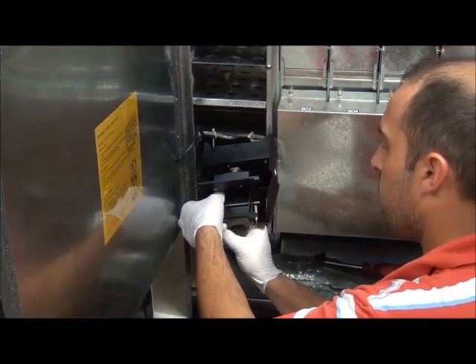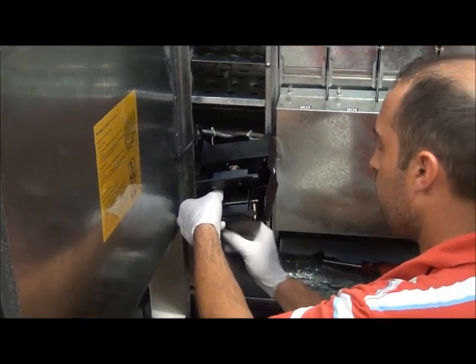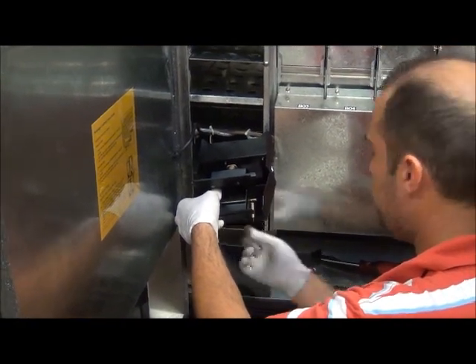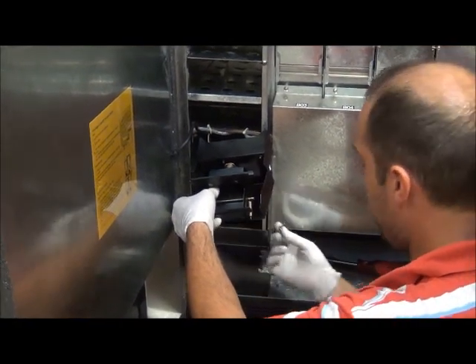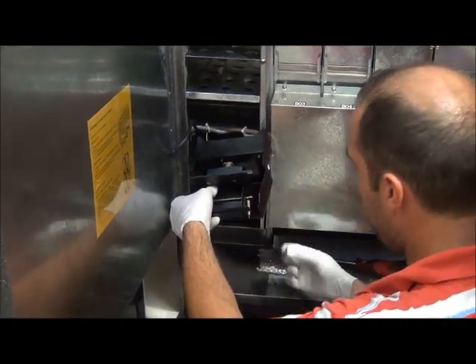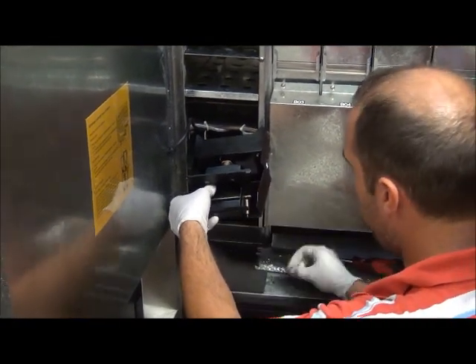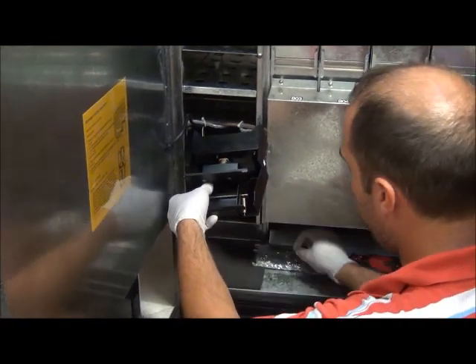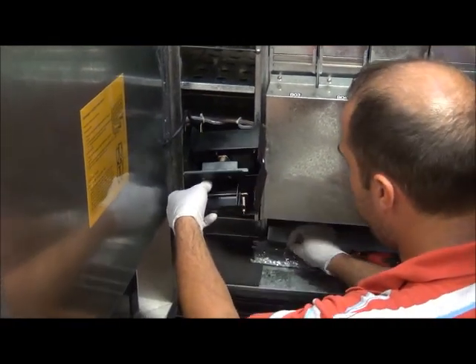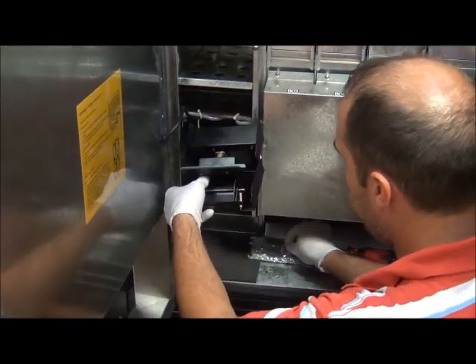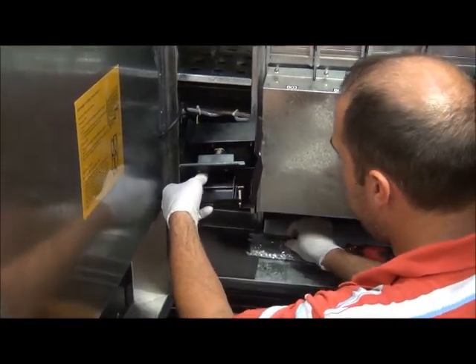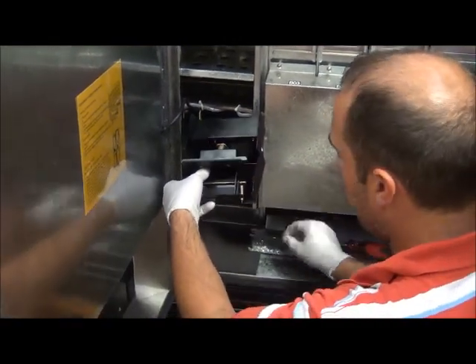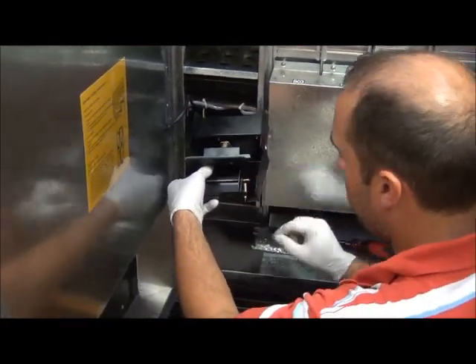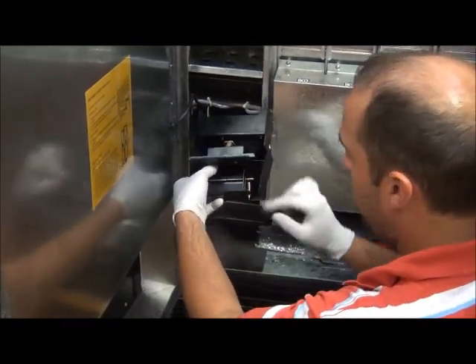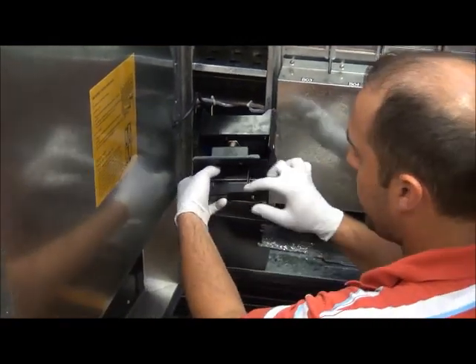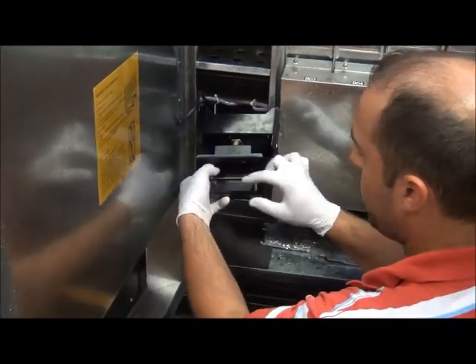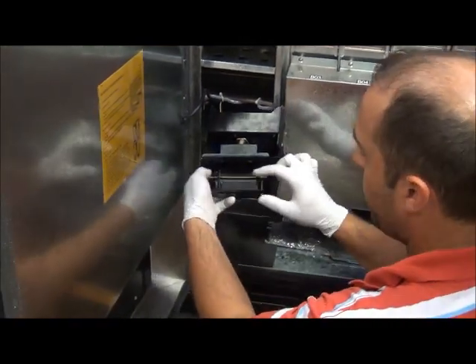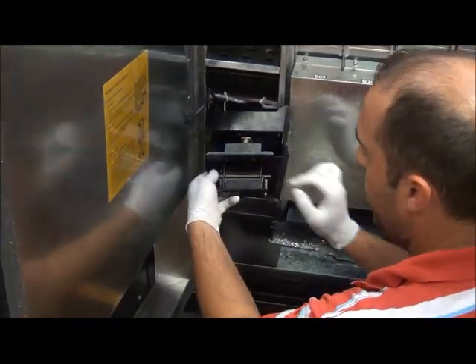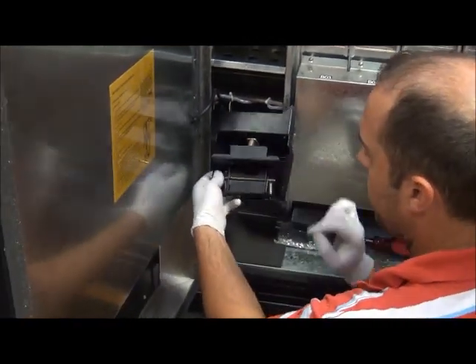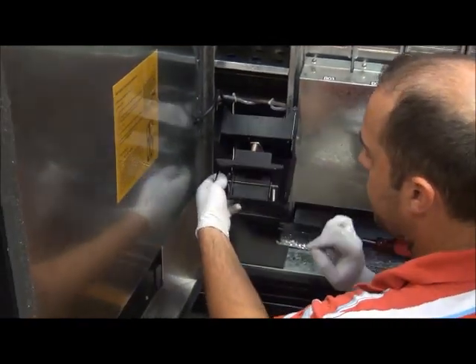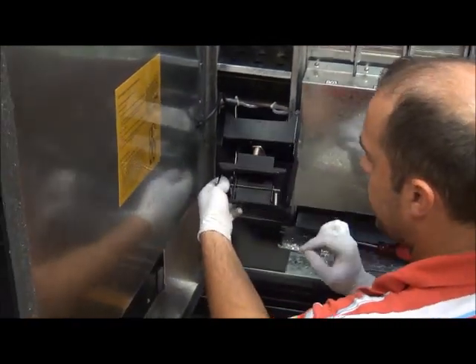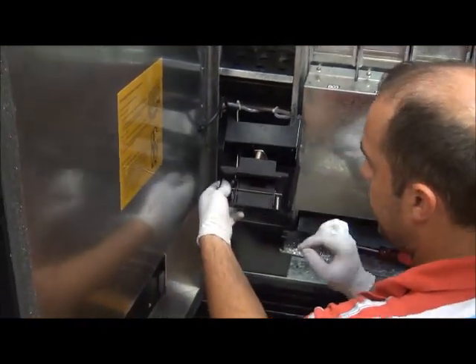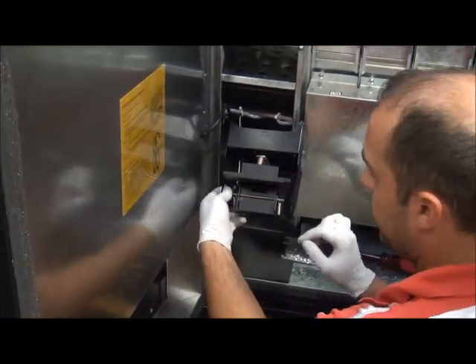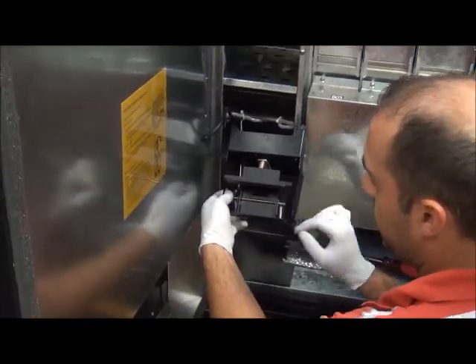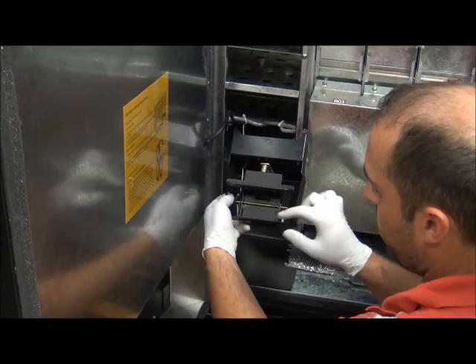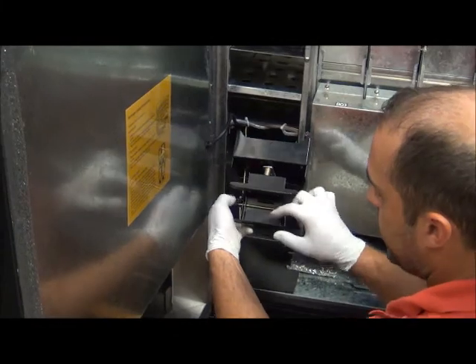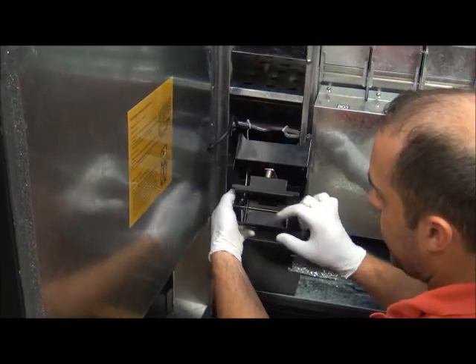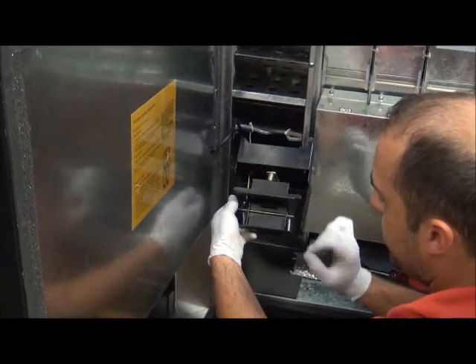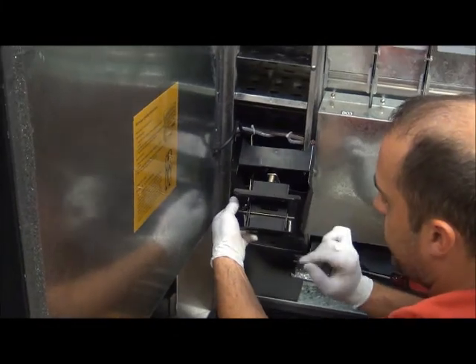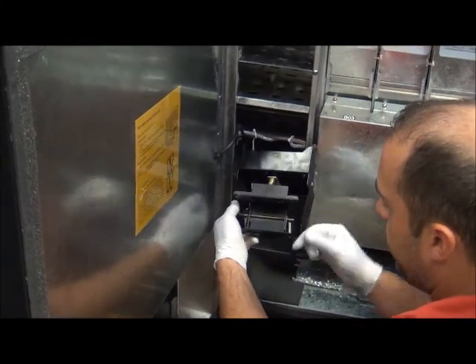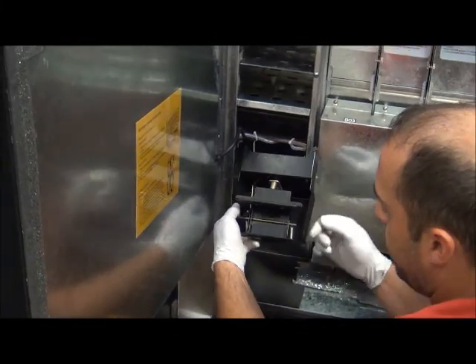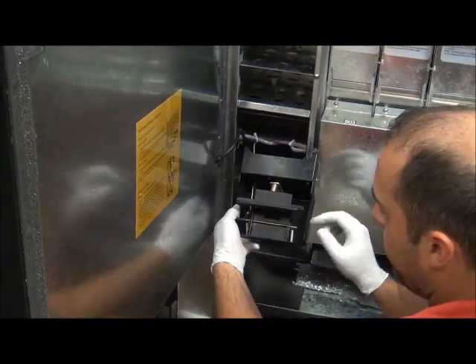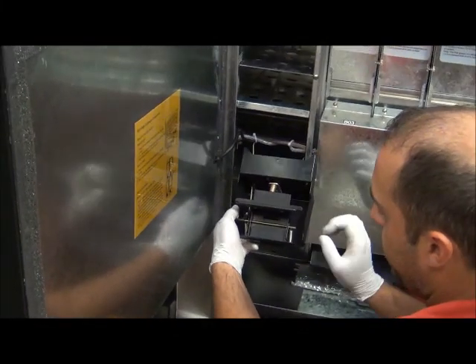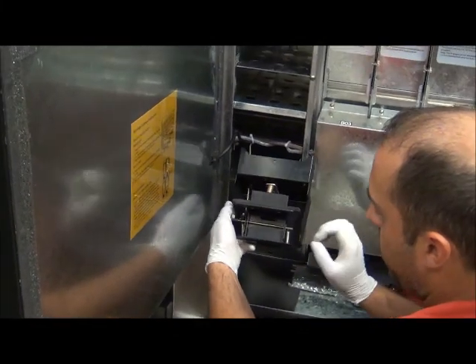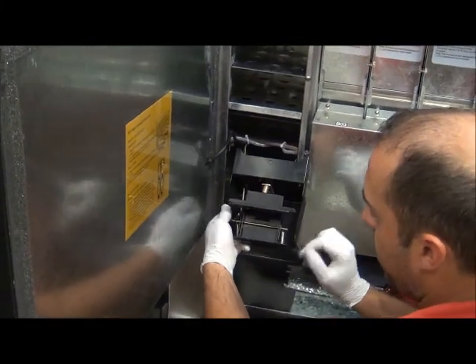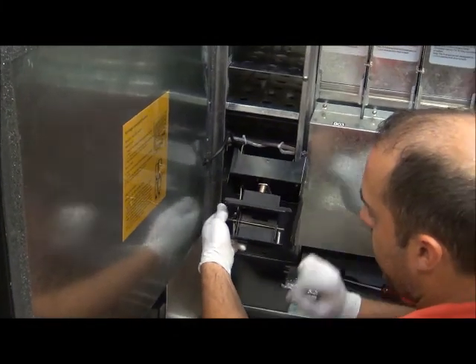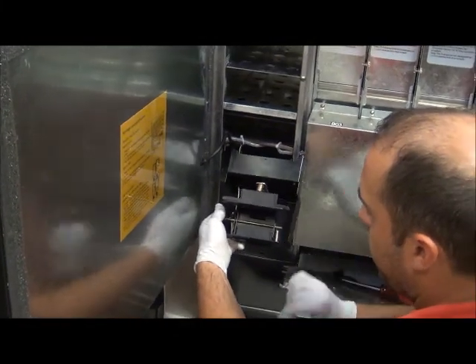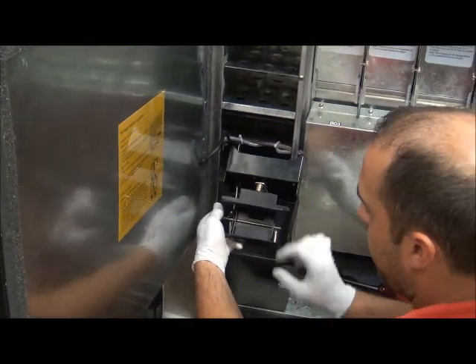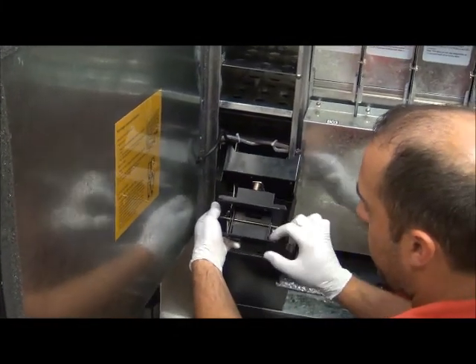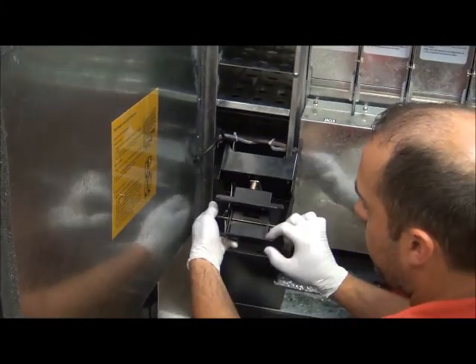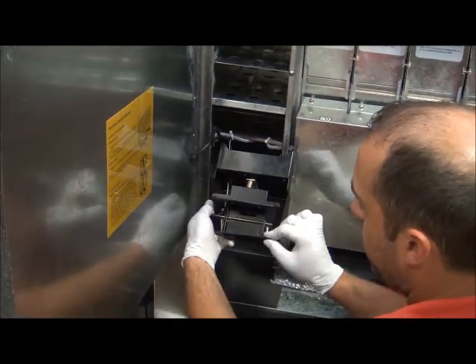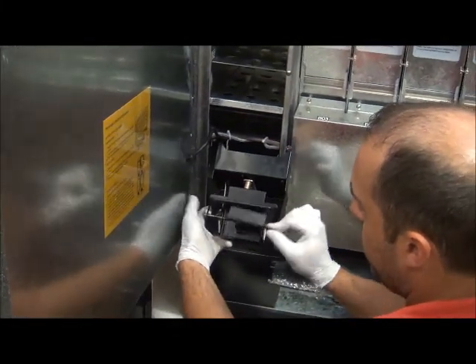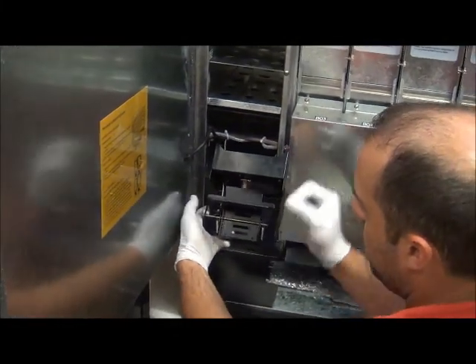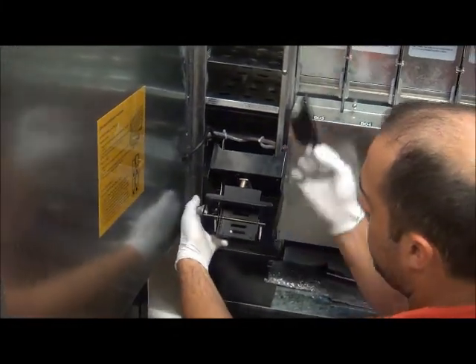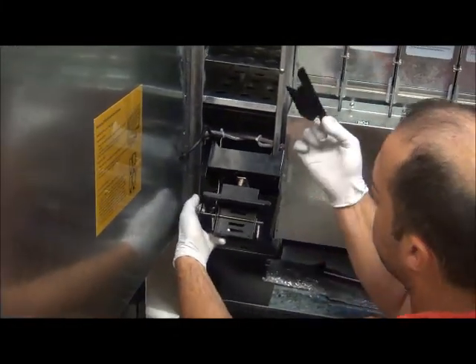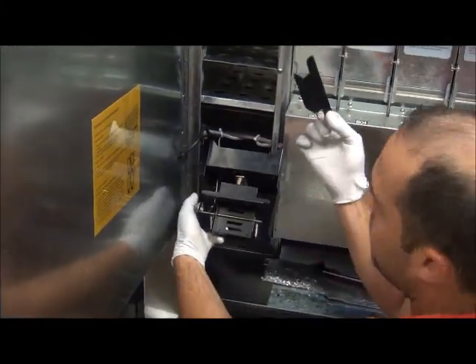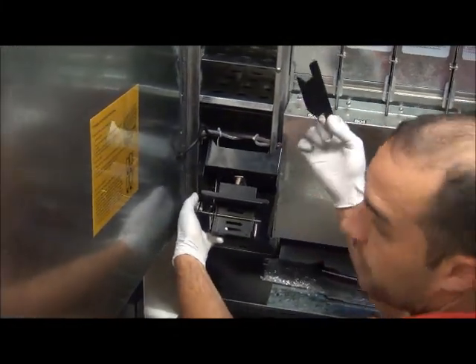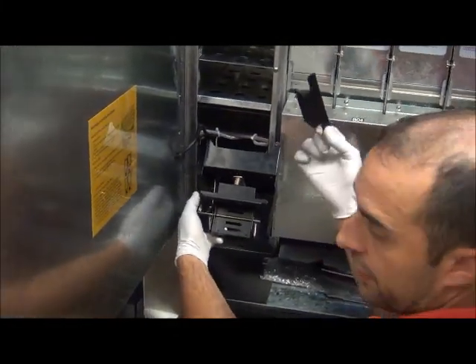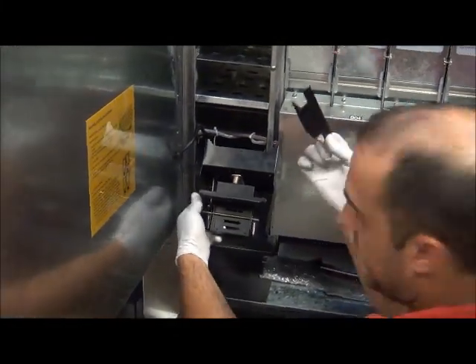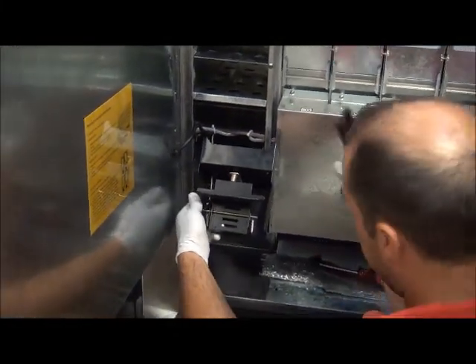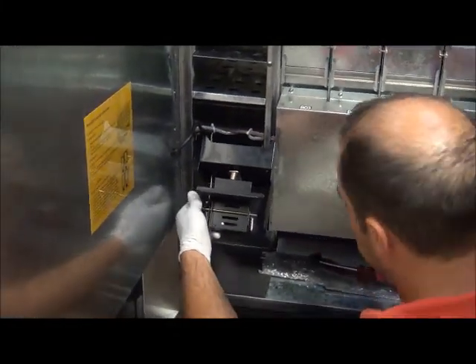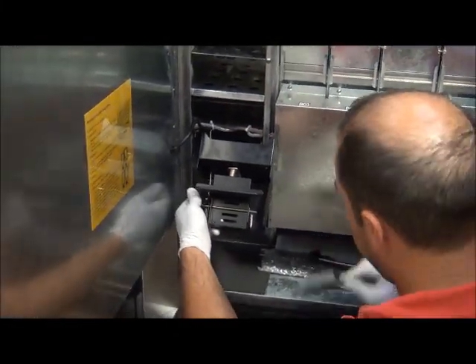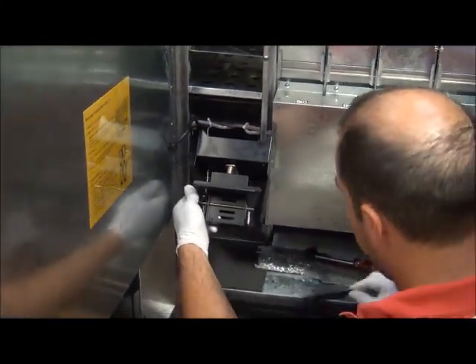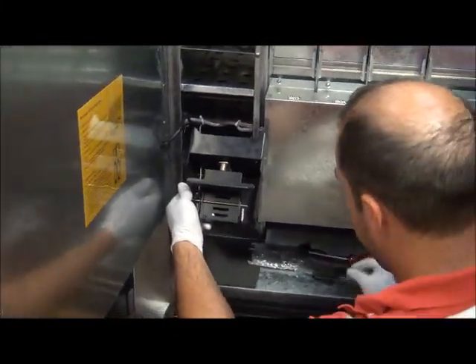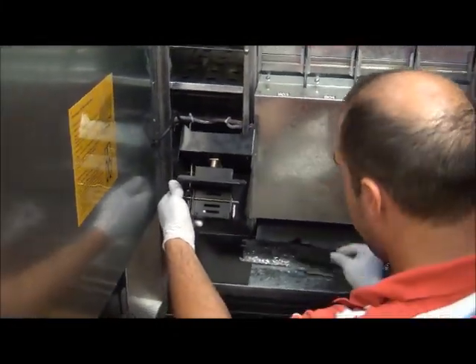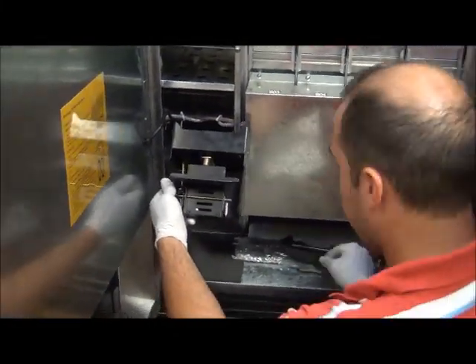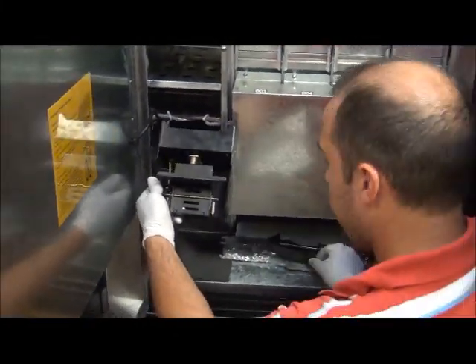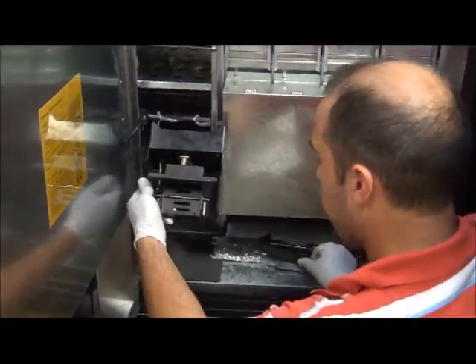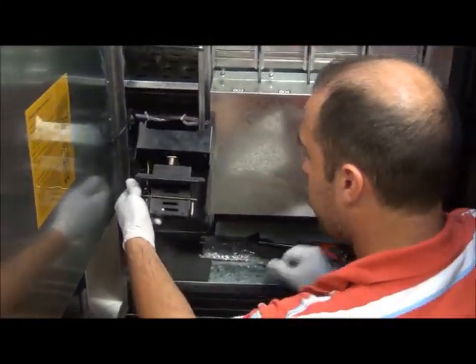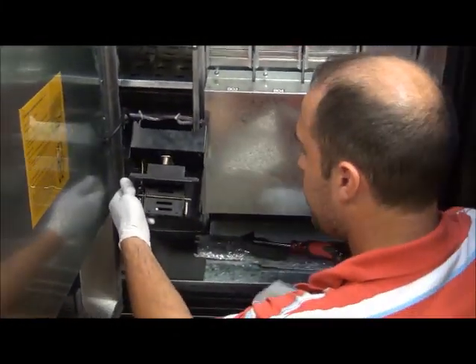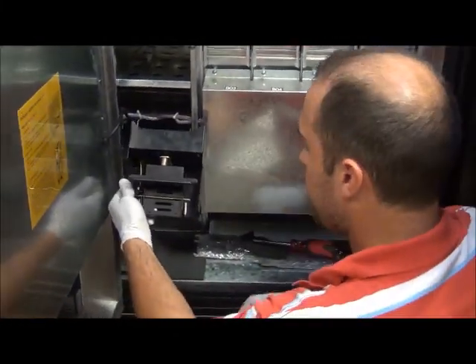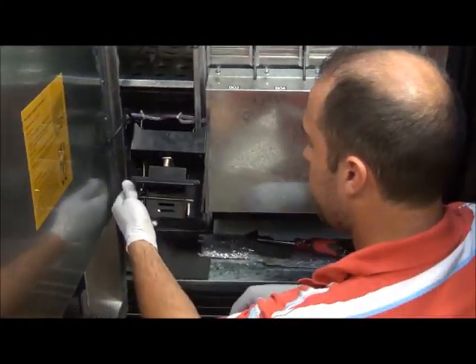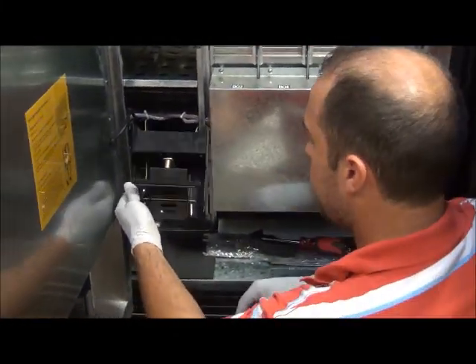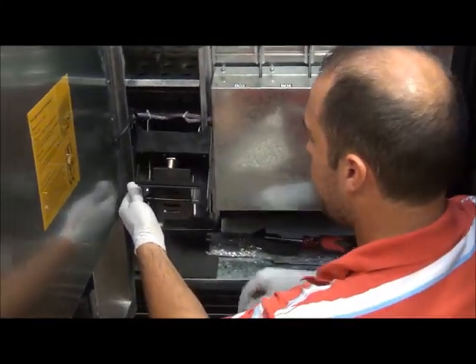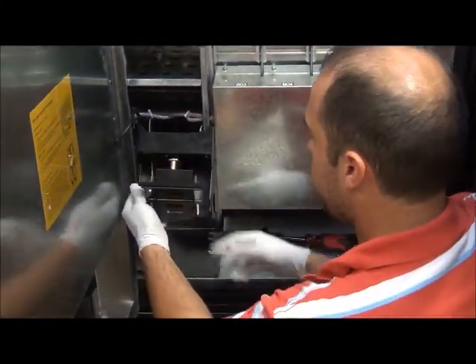Remove the second screw here. Just loosen it and then remove with your fingers. Once they are removed, the L bracket will sit in the recess so you don't have to worry about it falling. Pull it out and set it down.